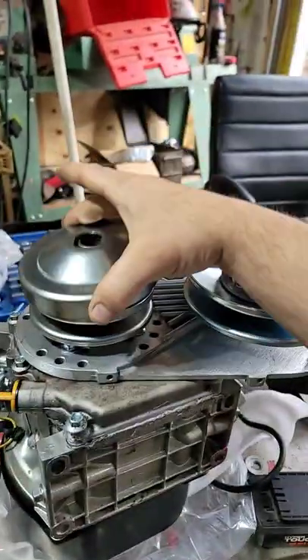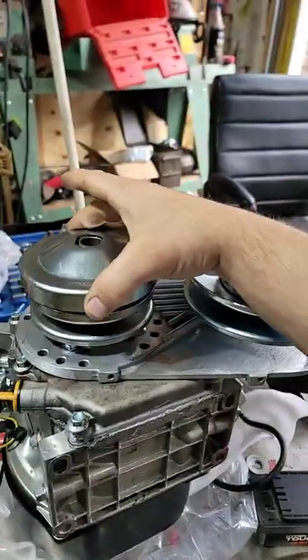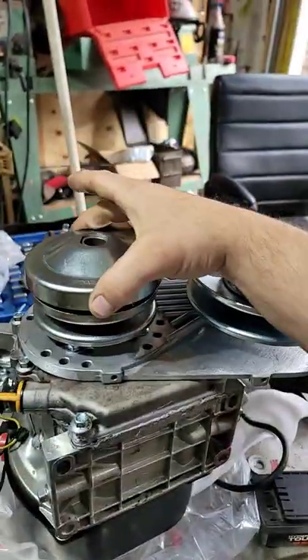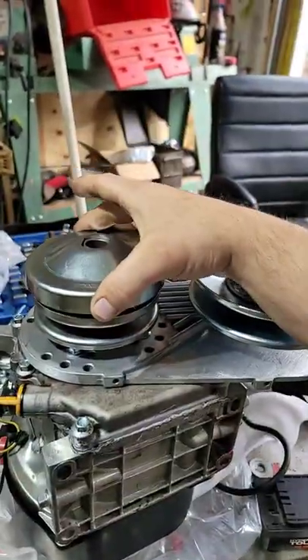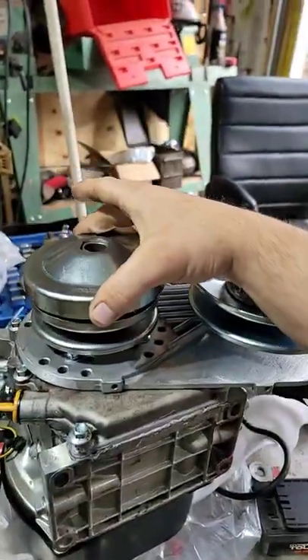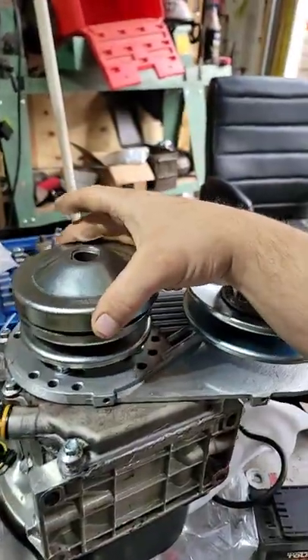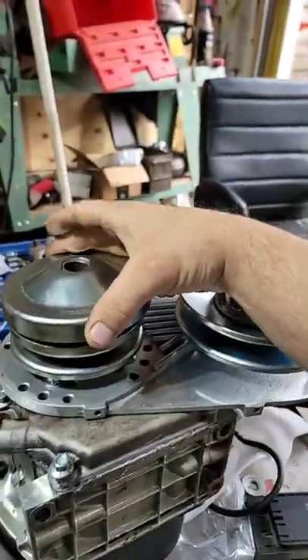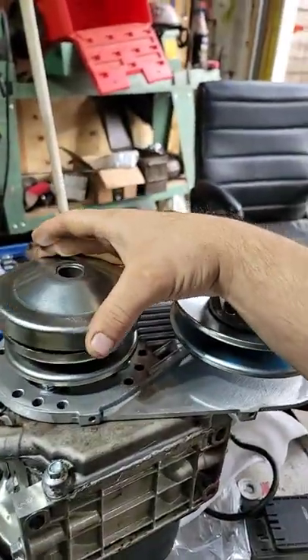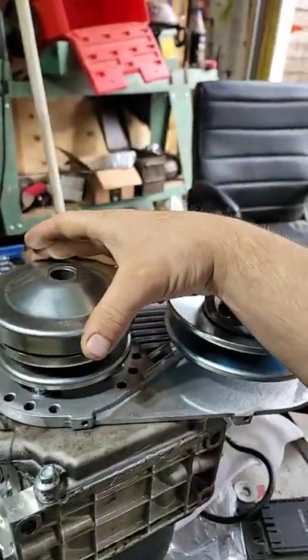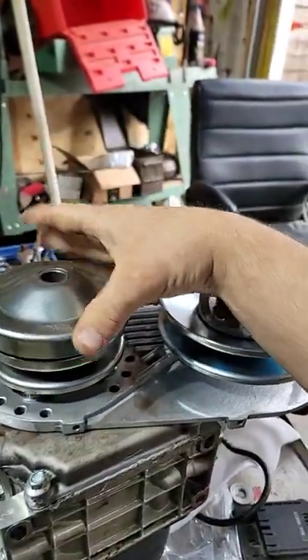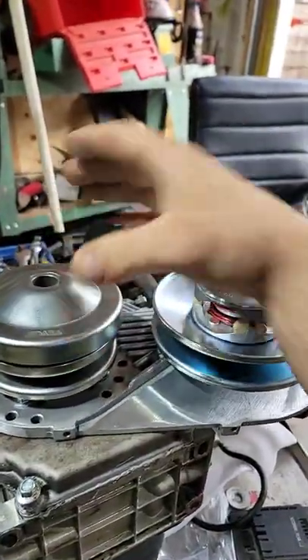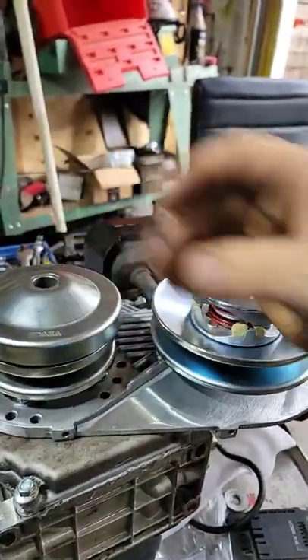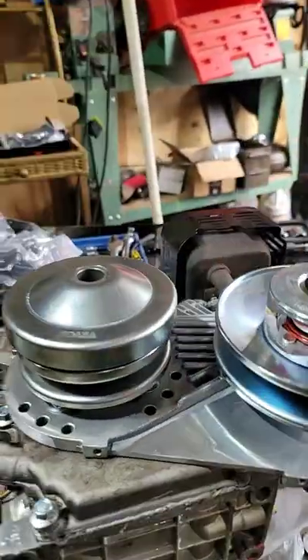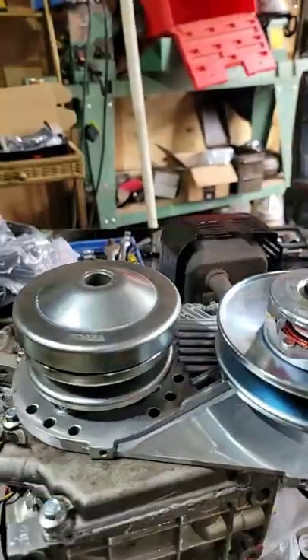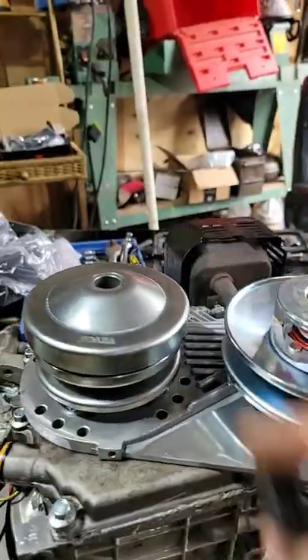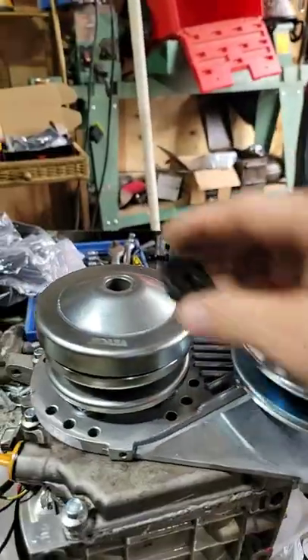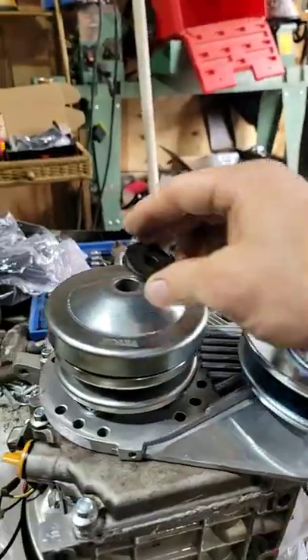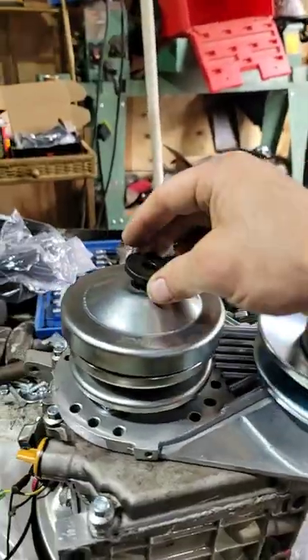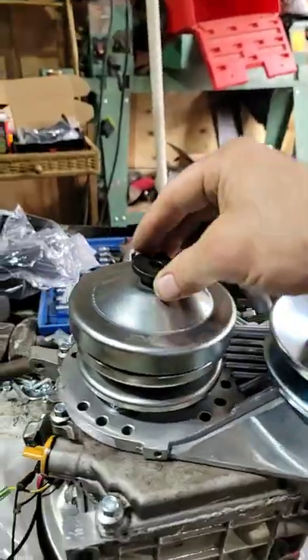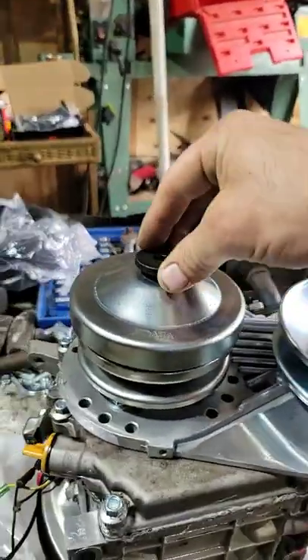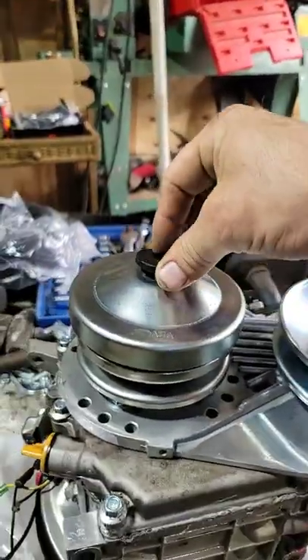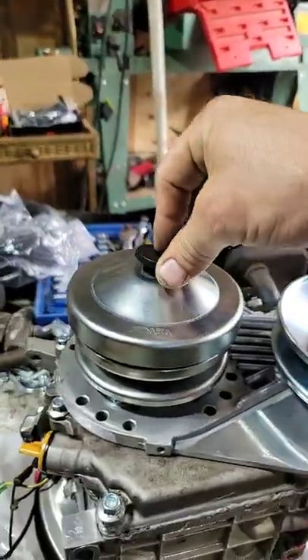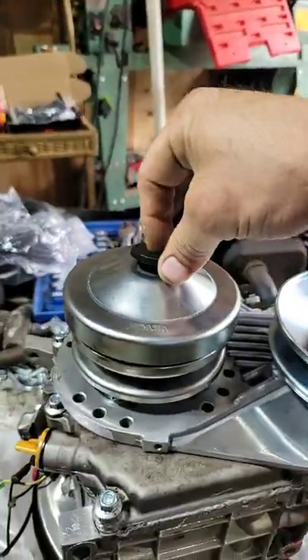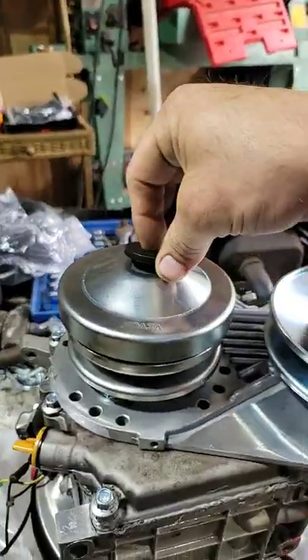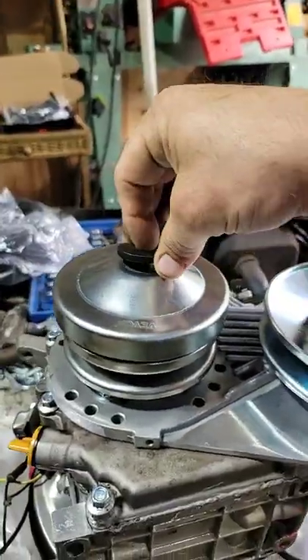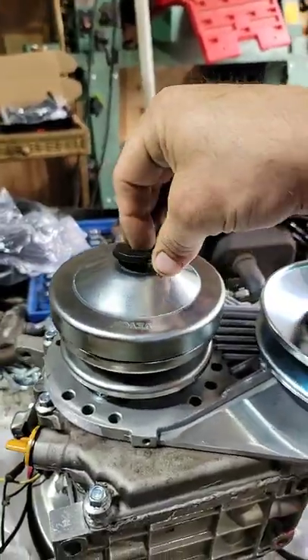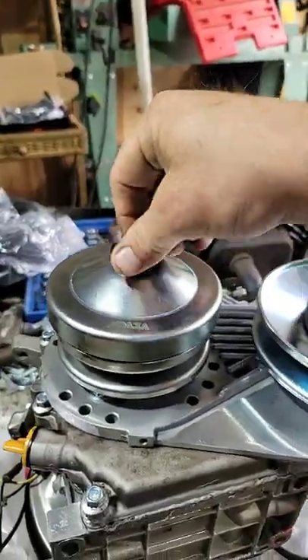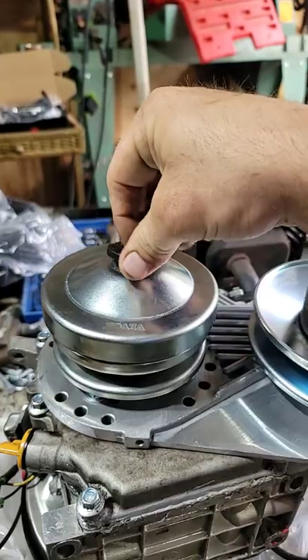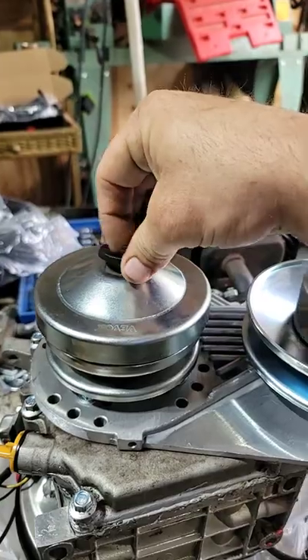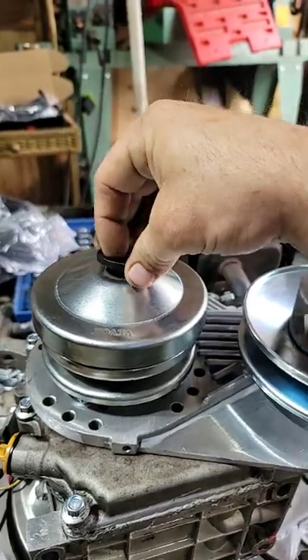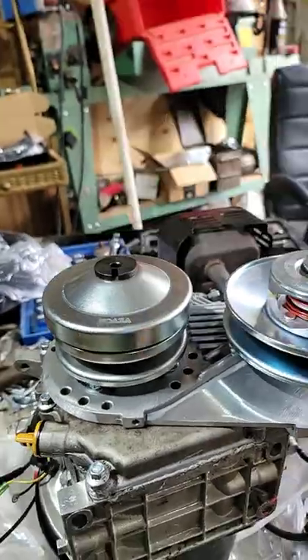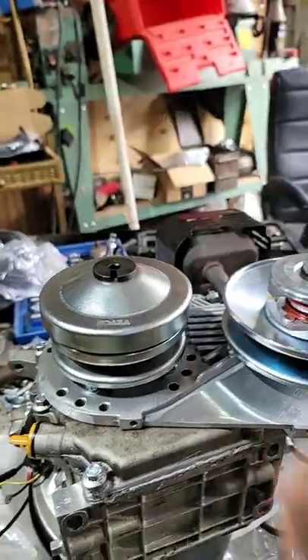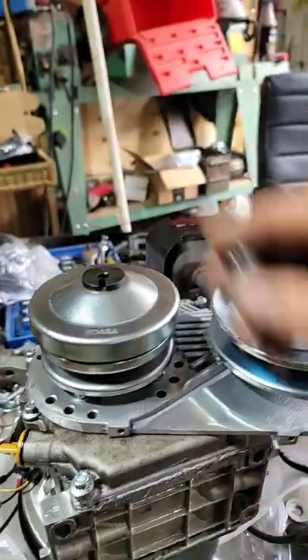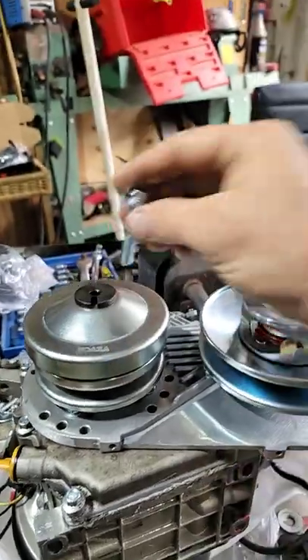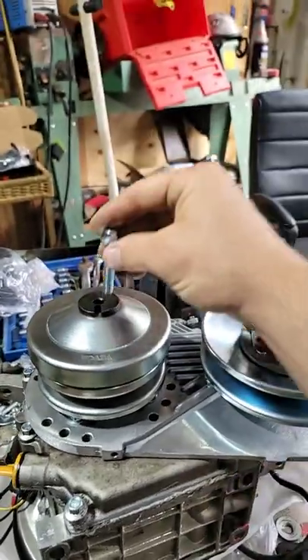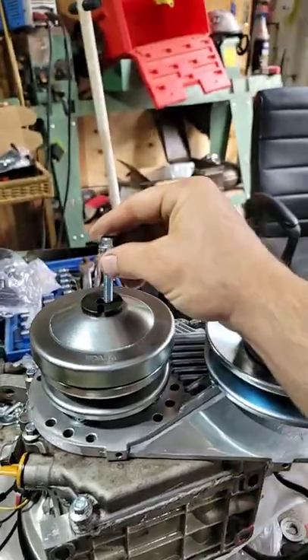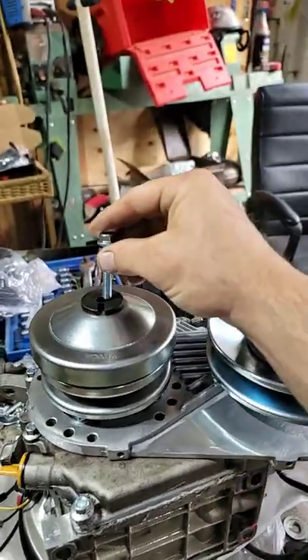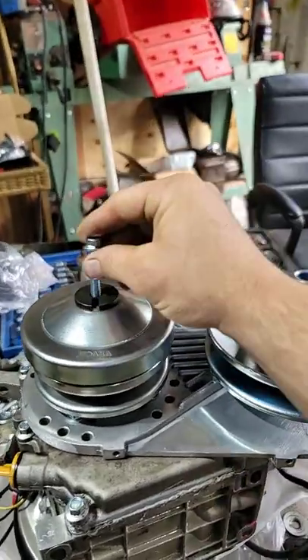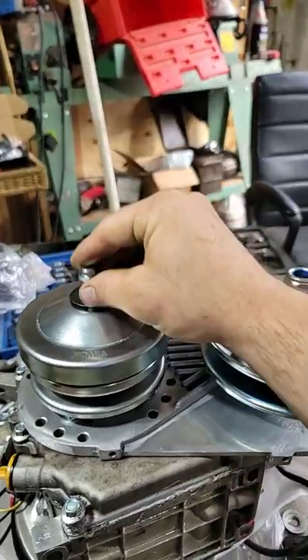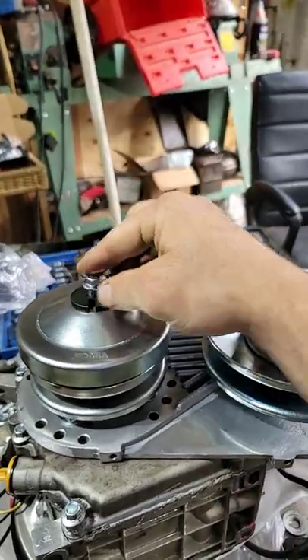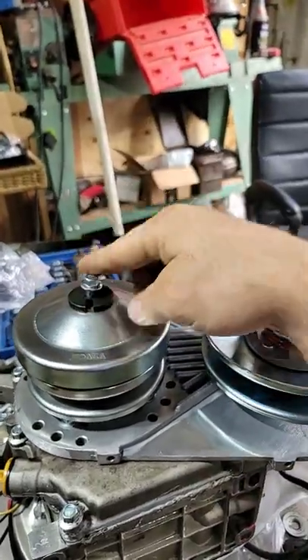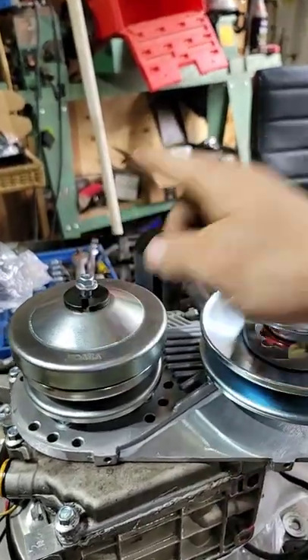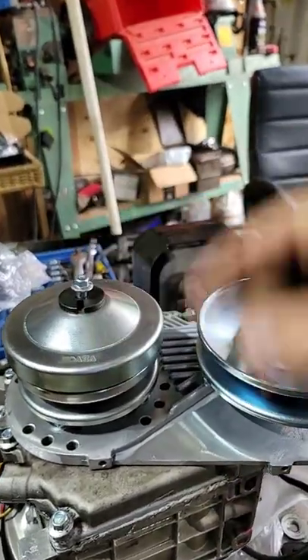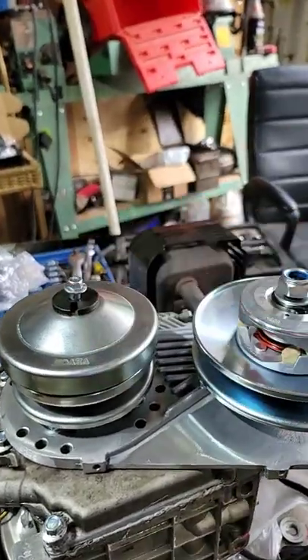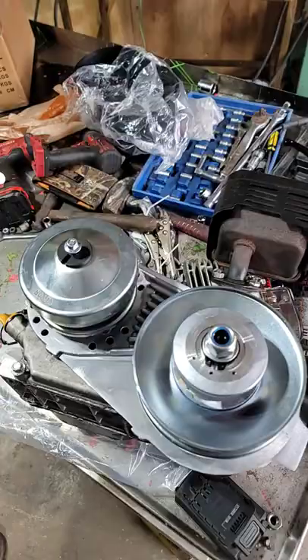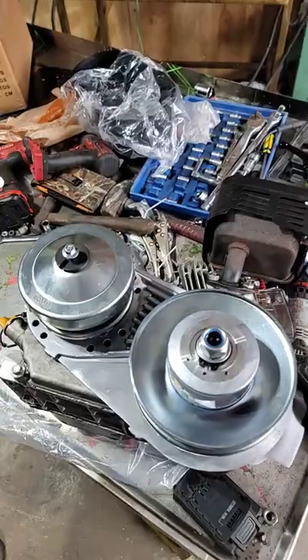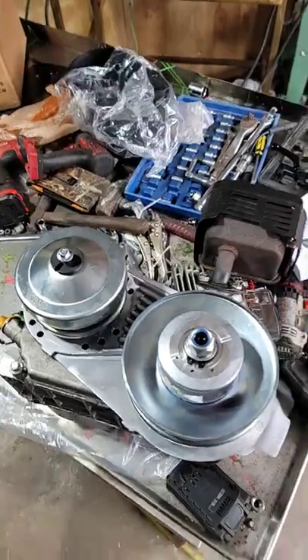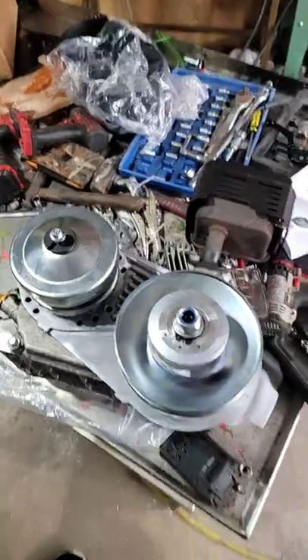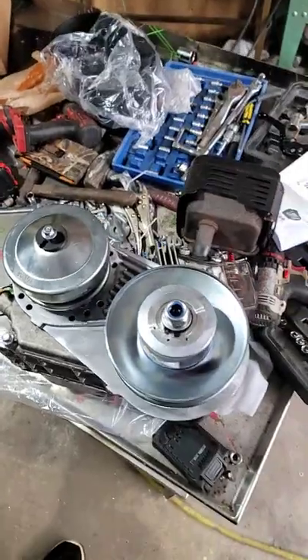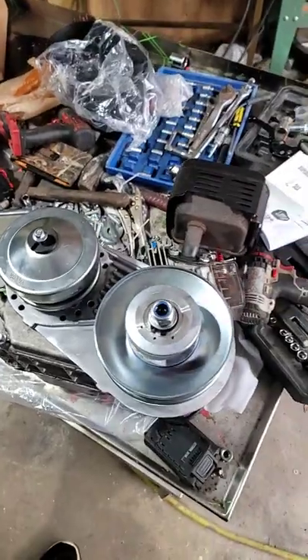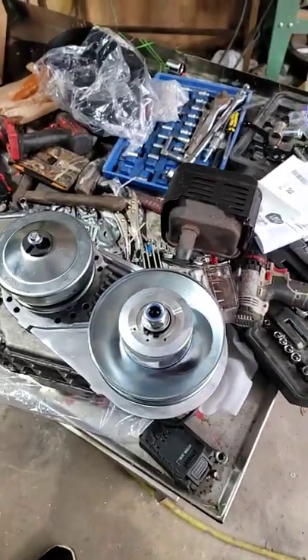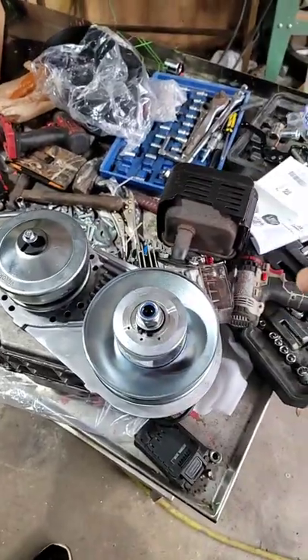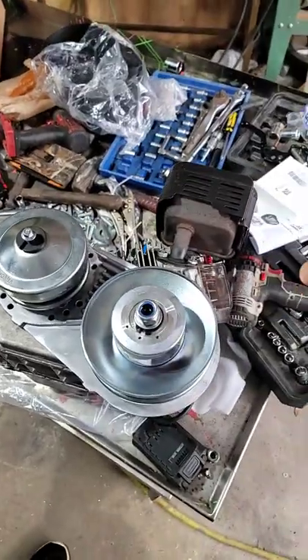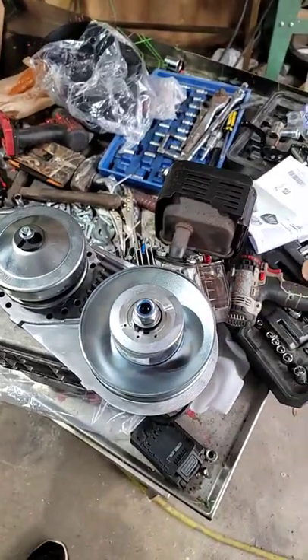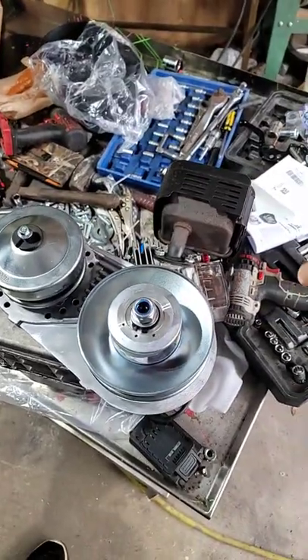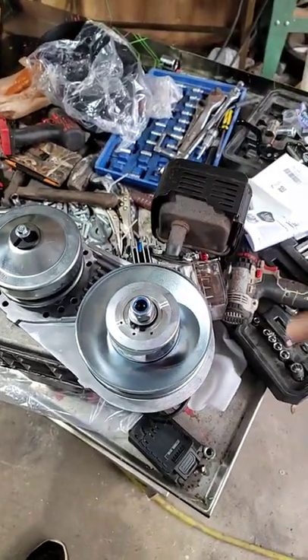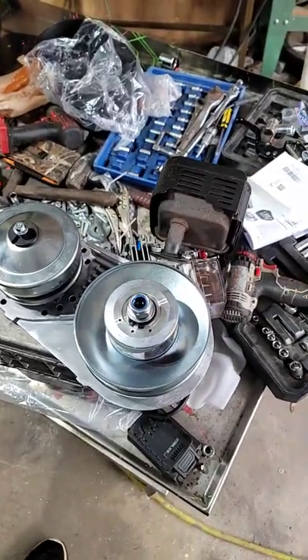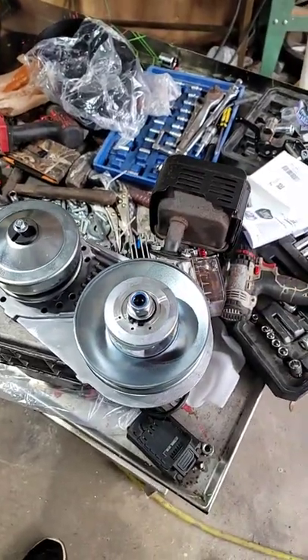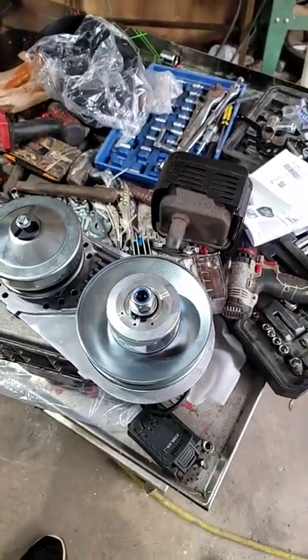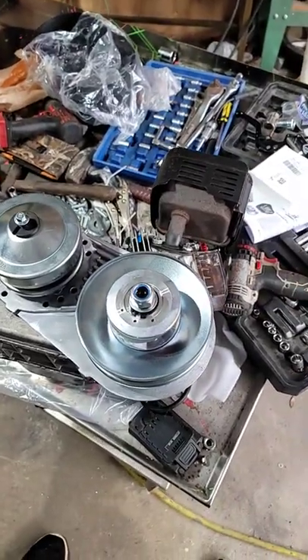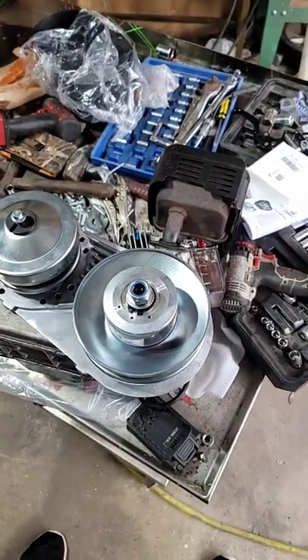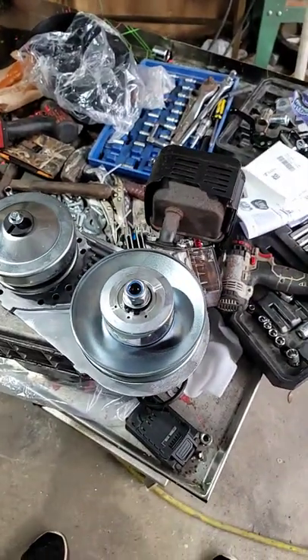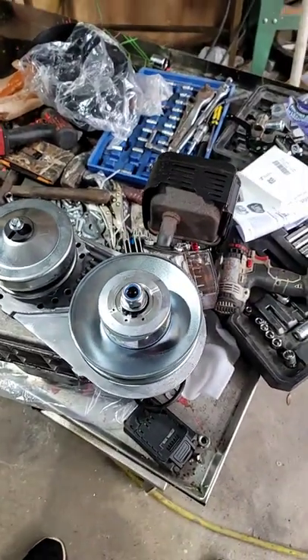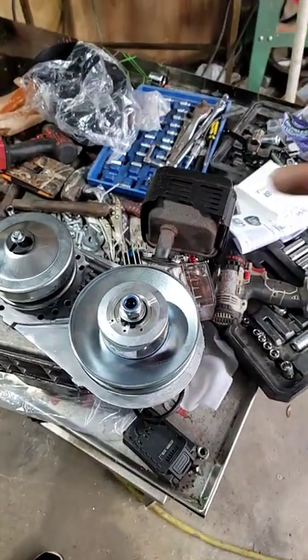The clutch plate should line up, and that goes on there. Then you bolt it down. And that's how you install a torque converter.